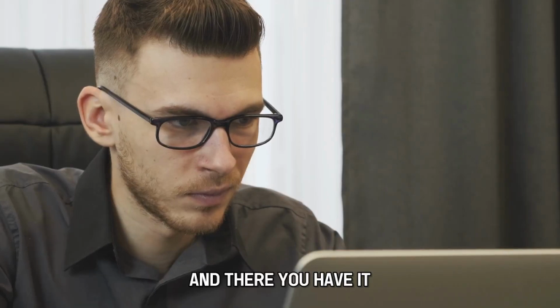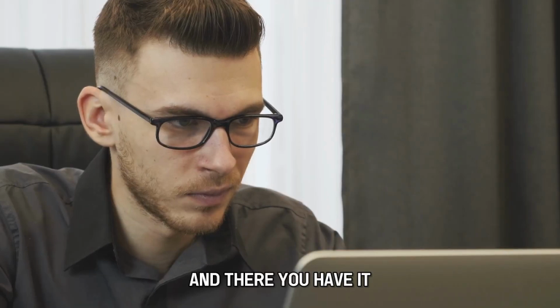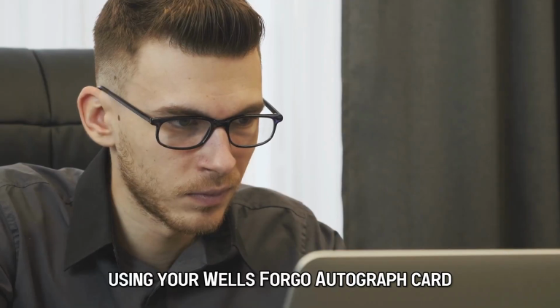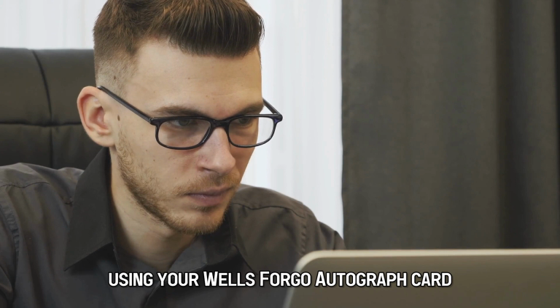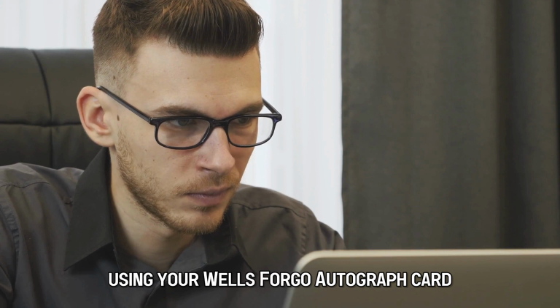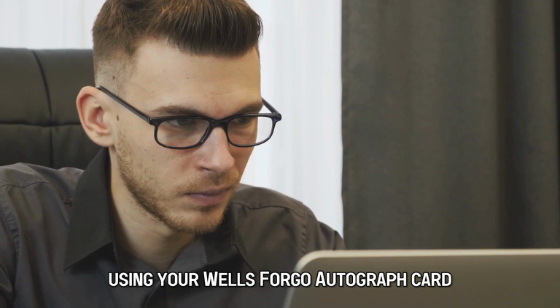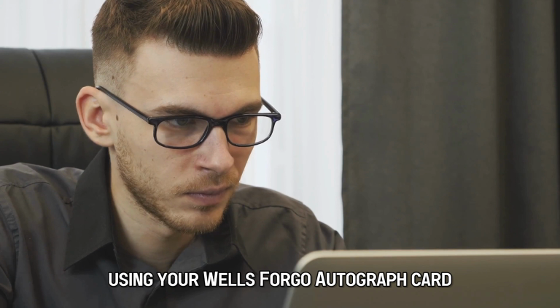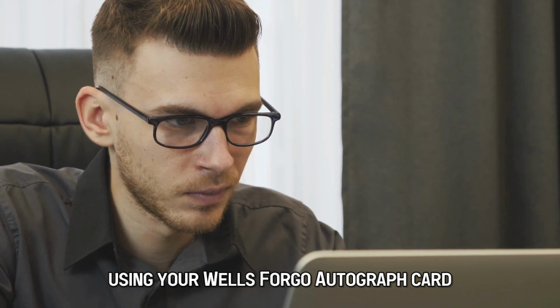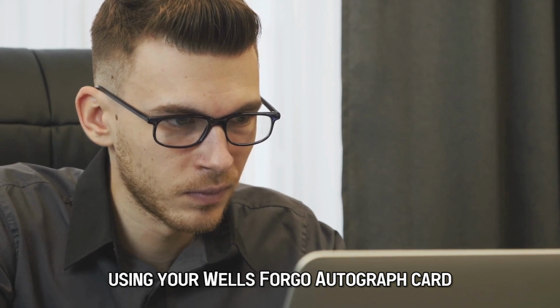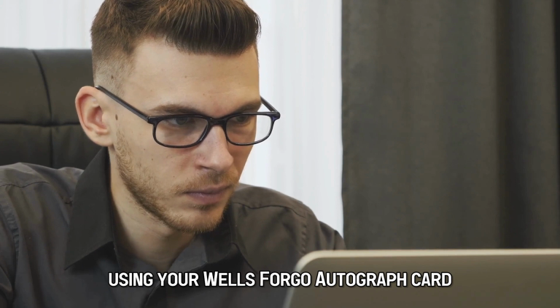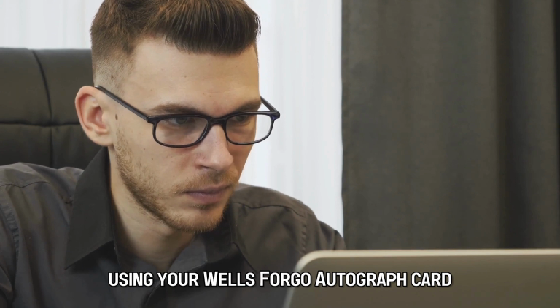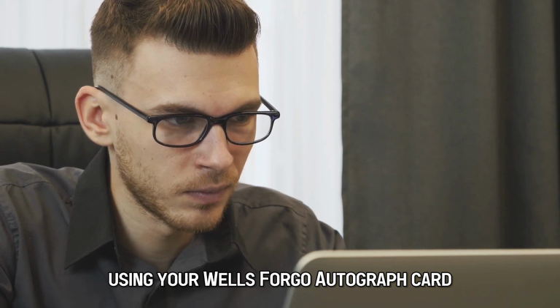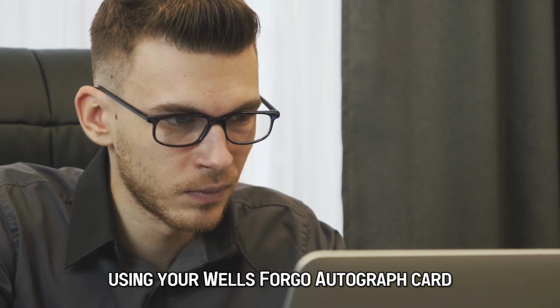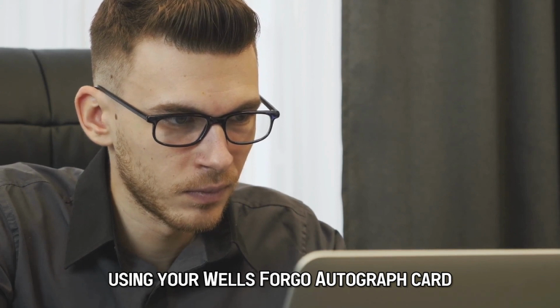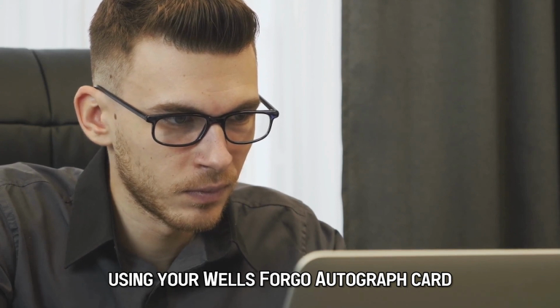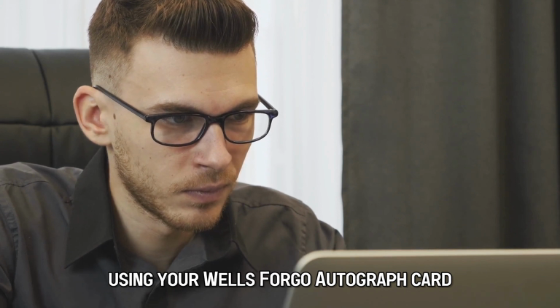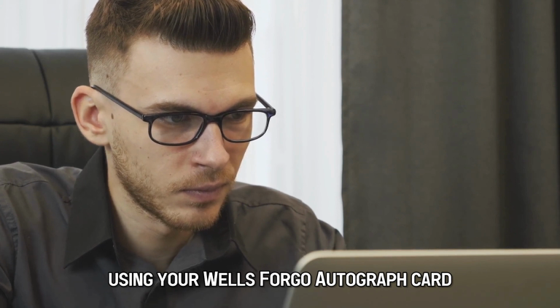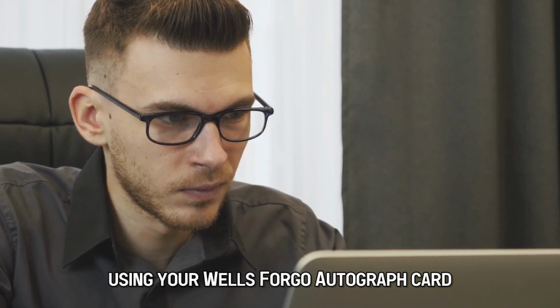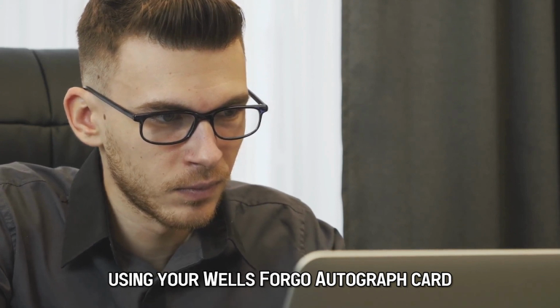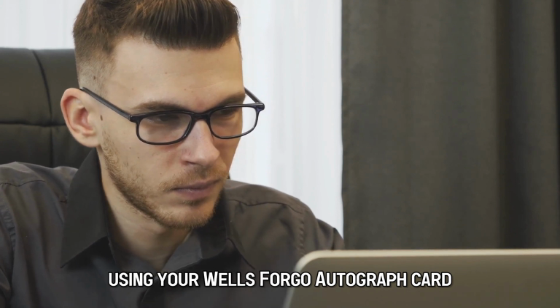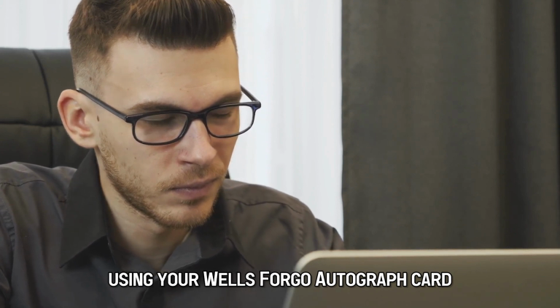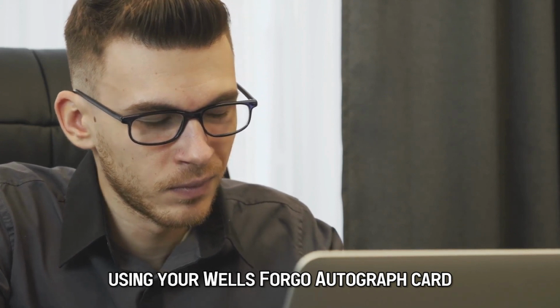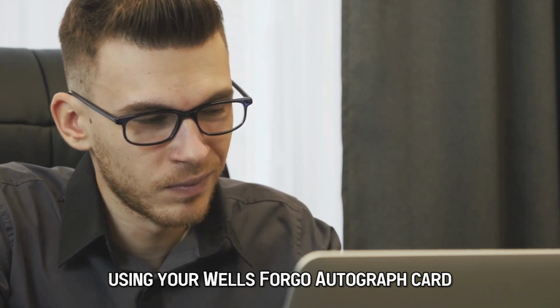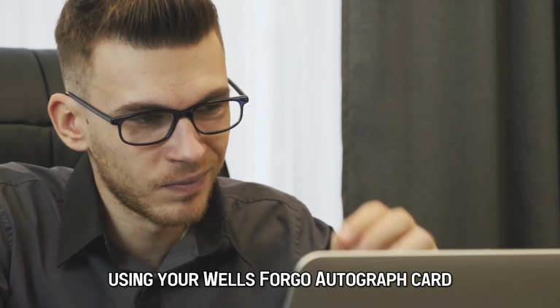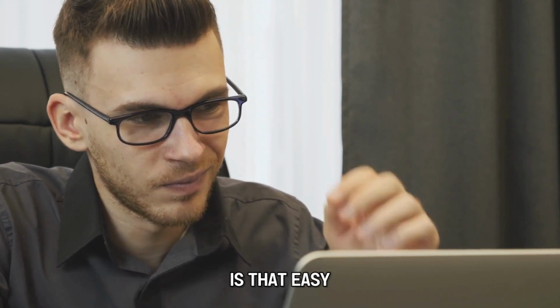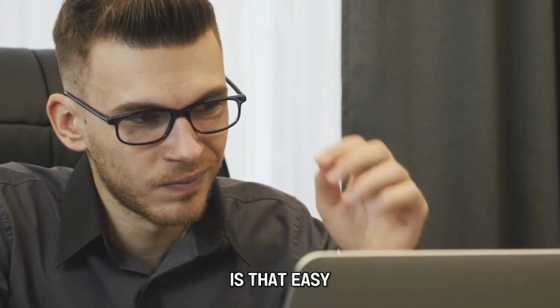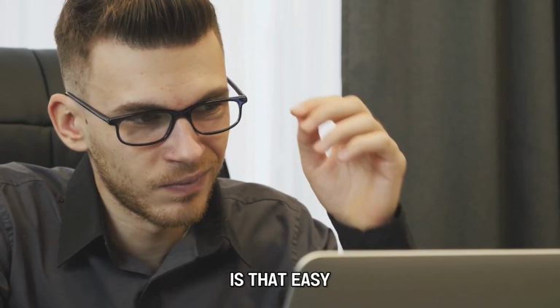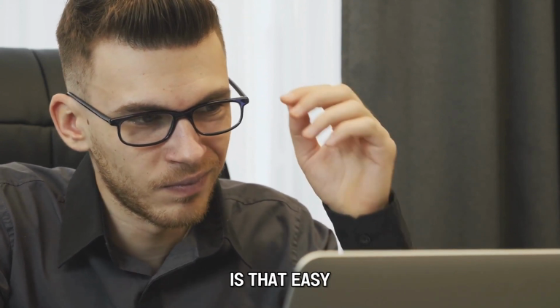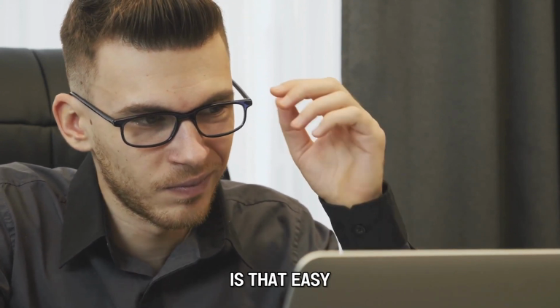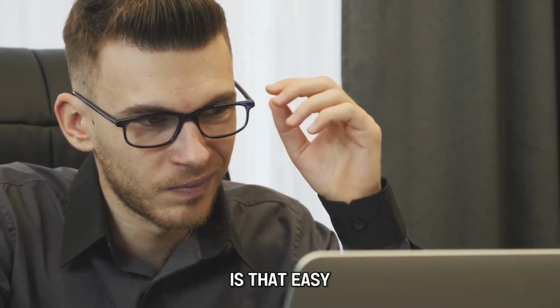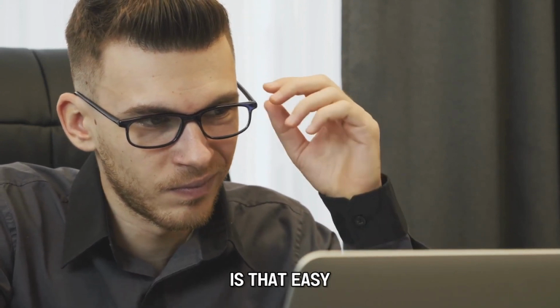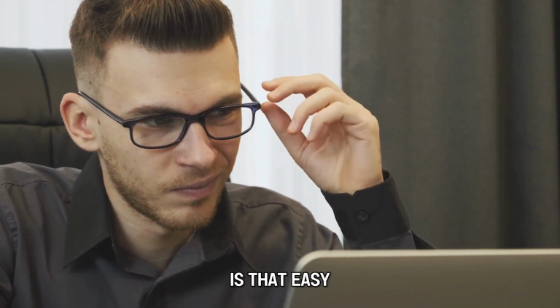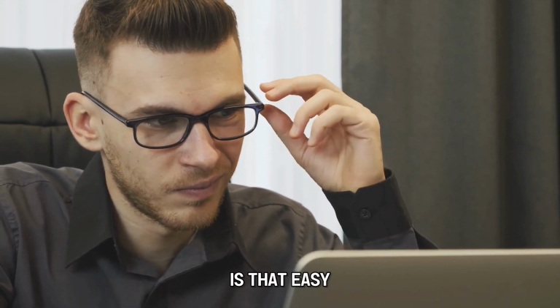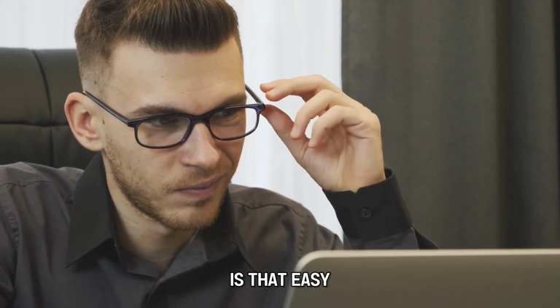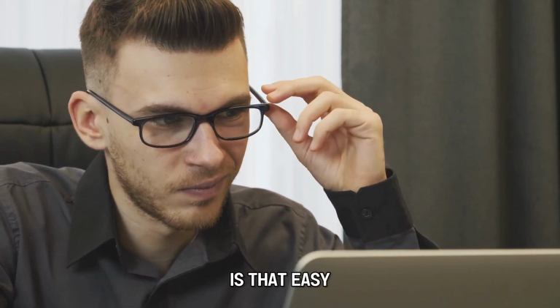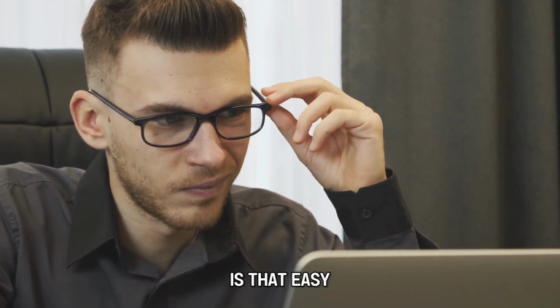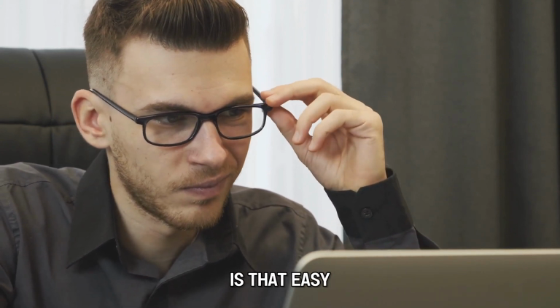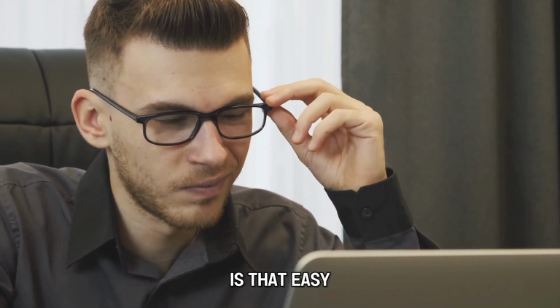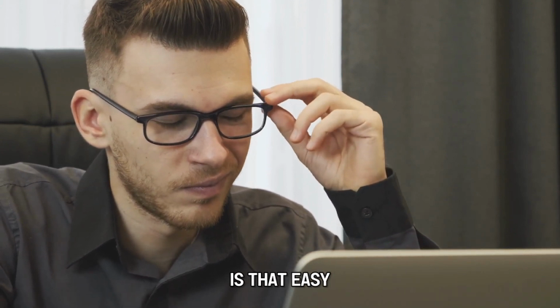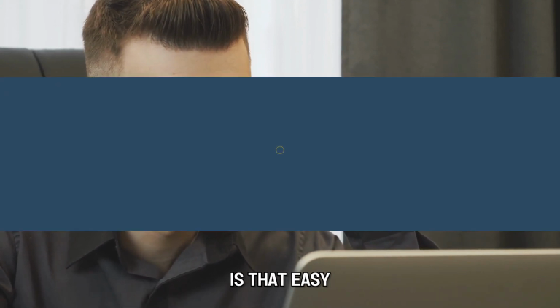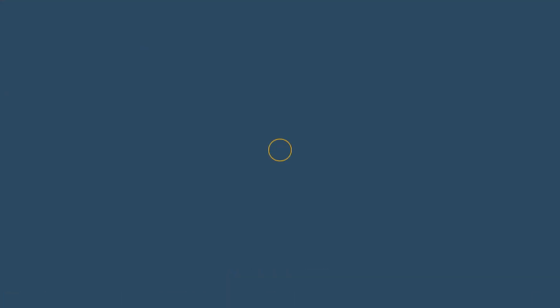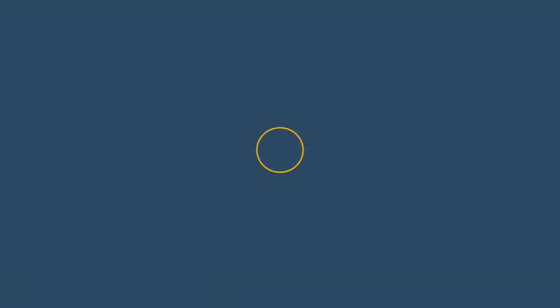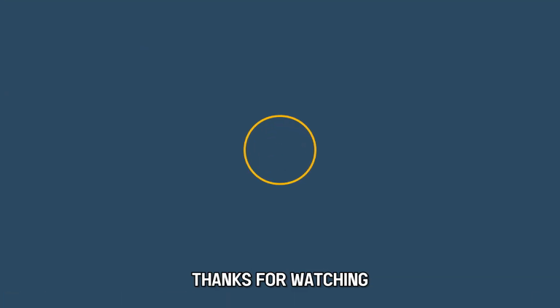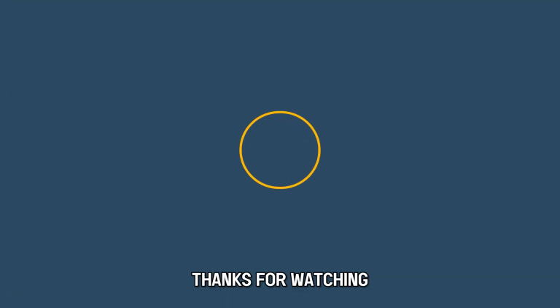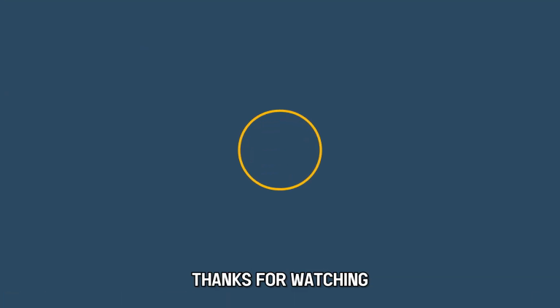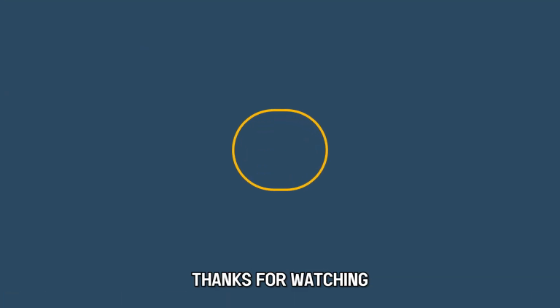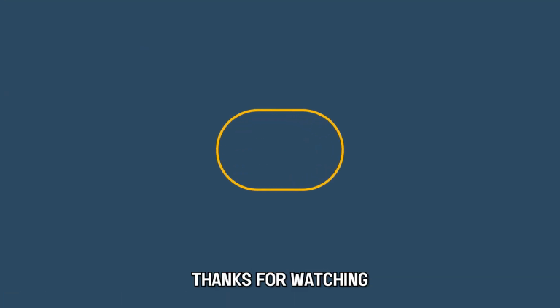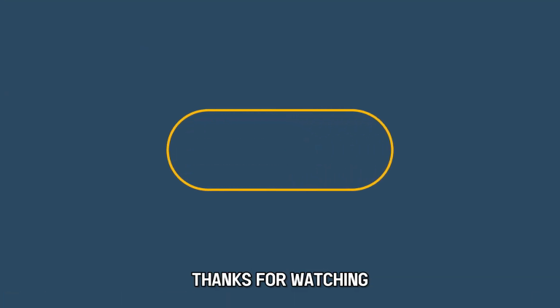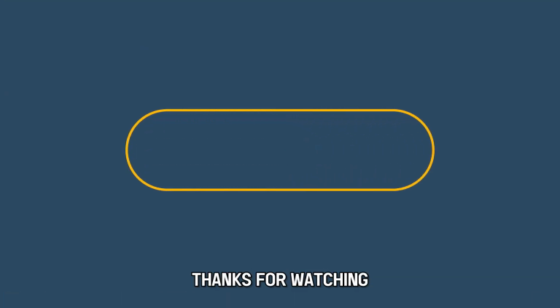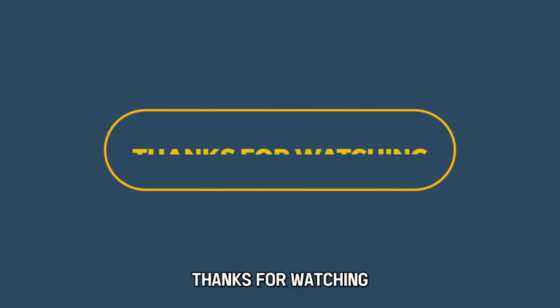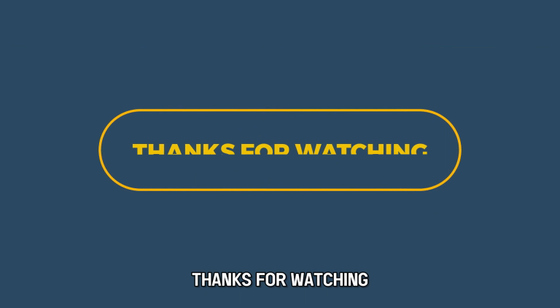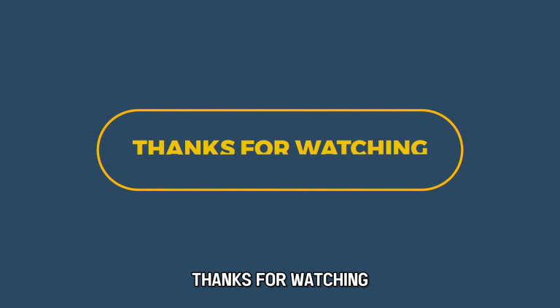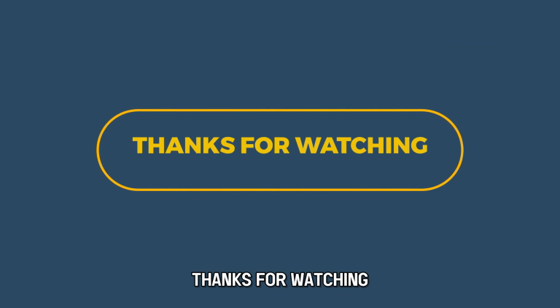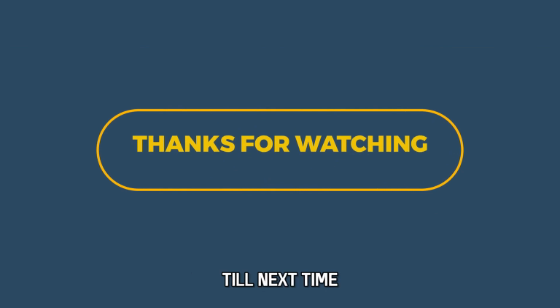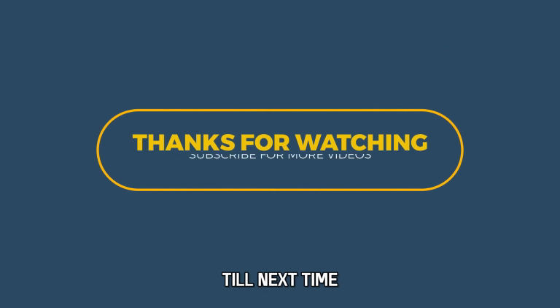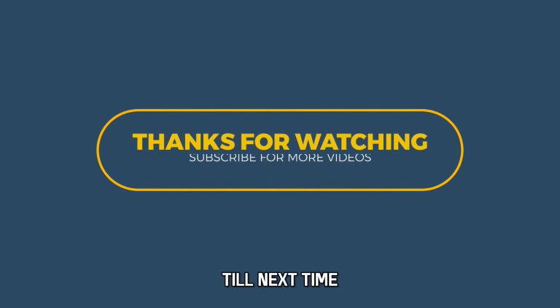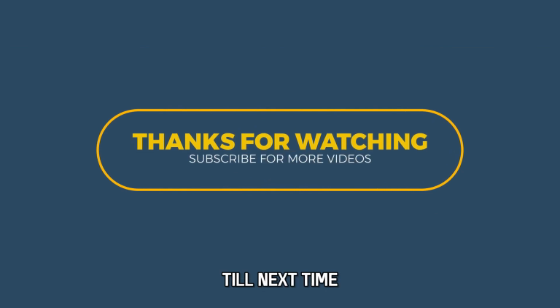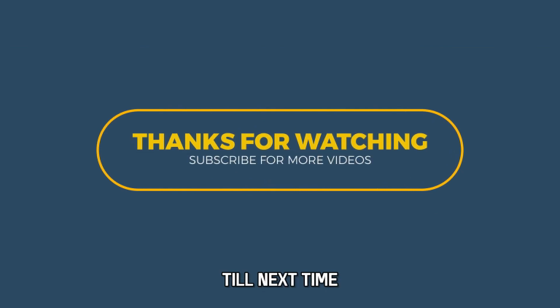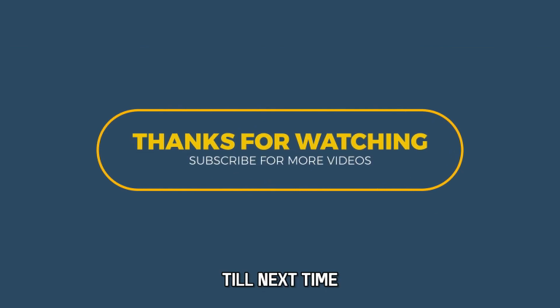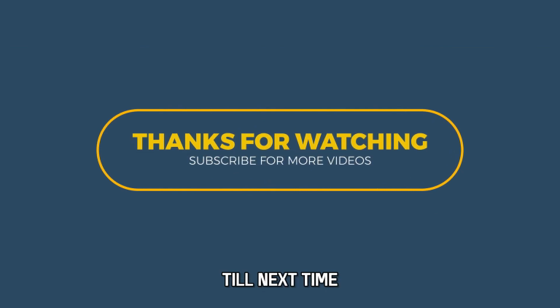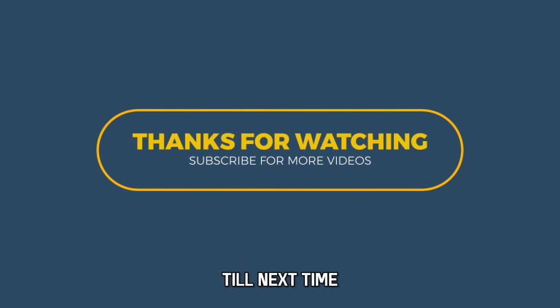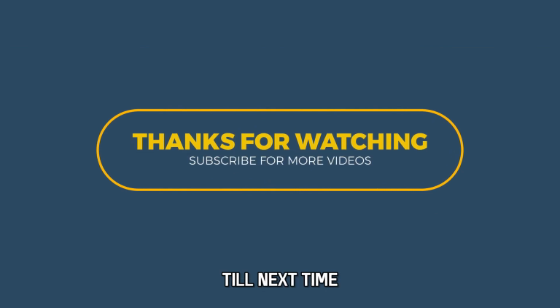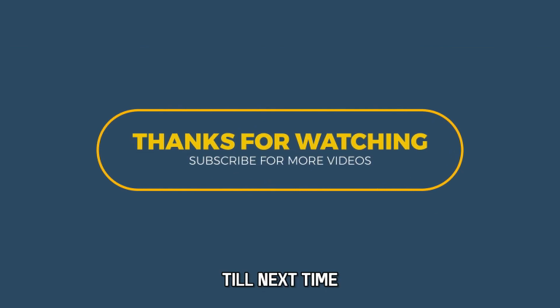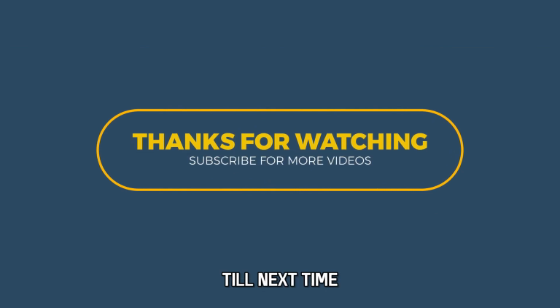And there you have it! Using your Wells Fargo Autograph card is that easy! Thanks for watching! Till next time!